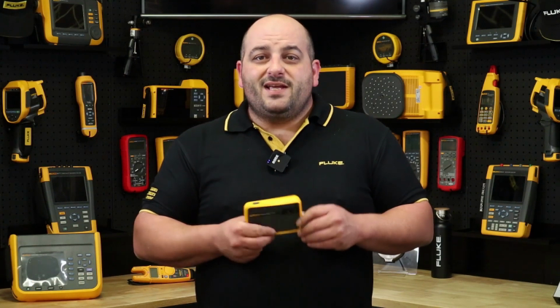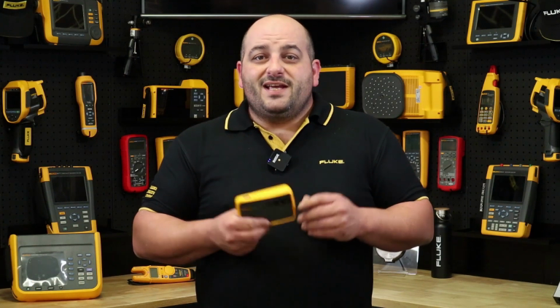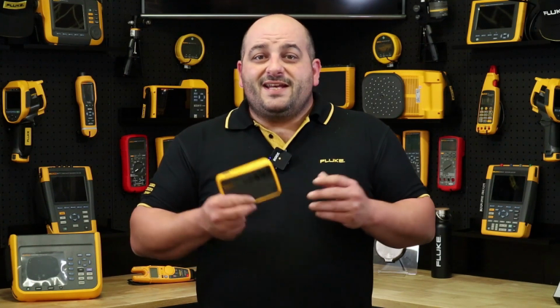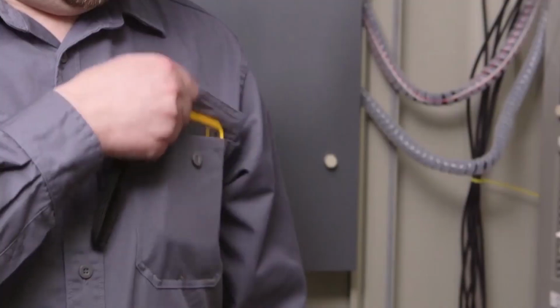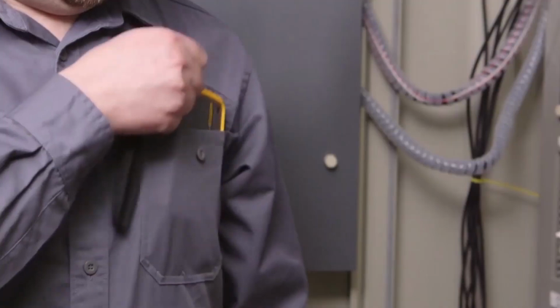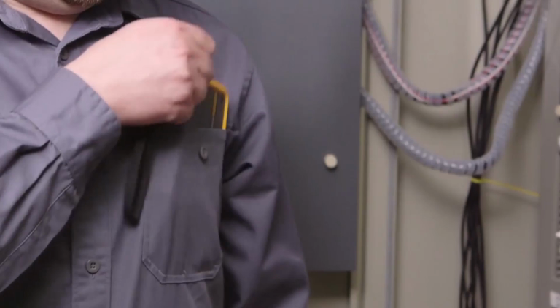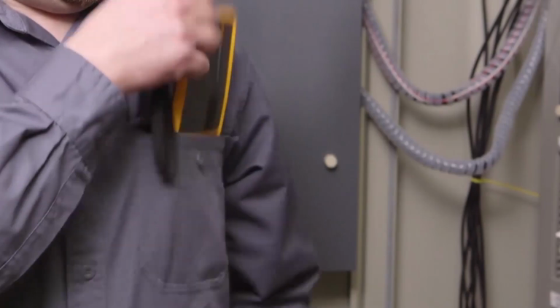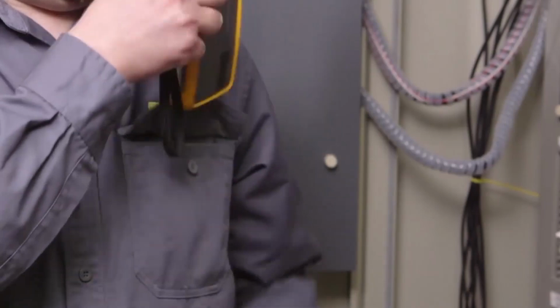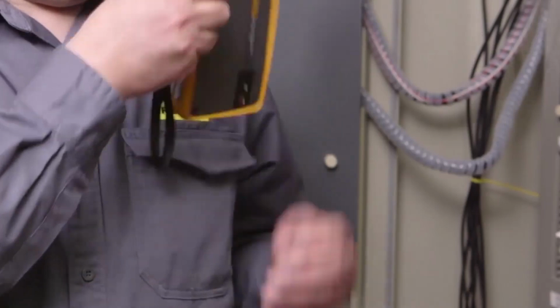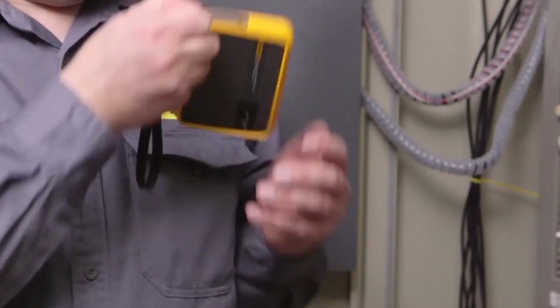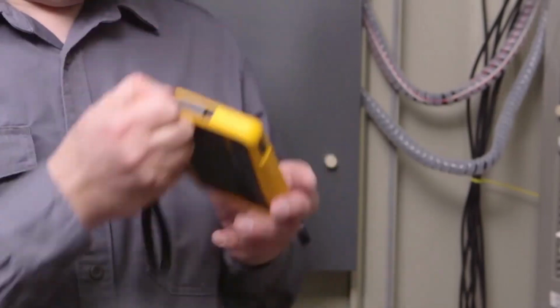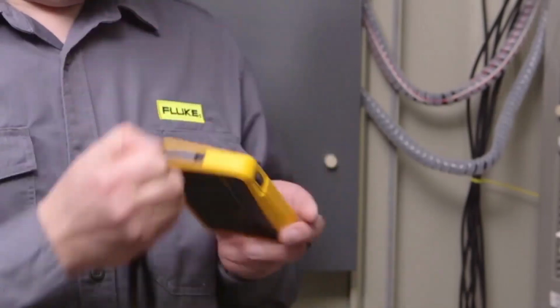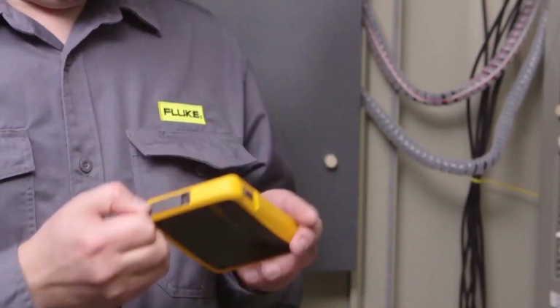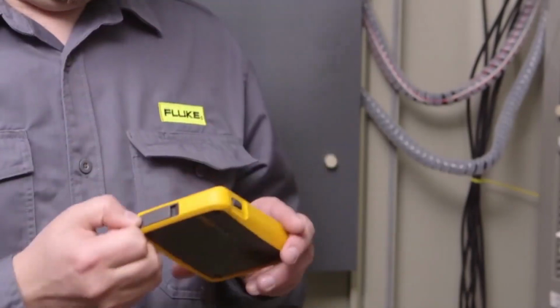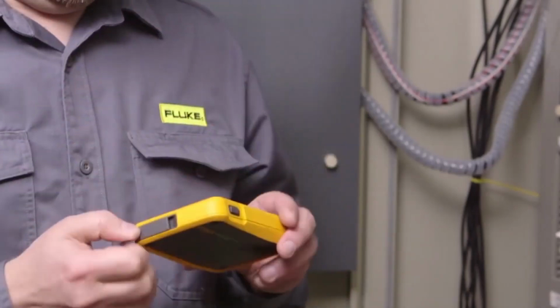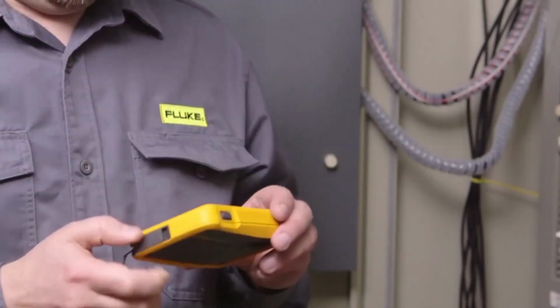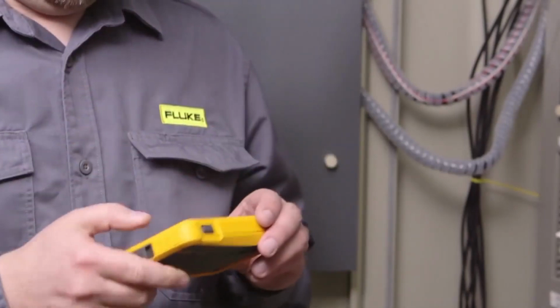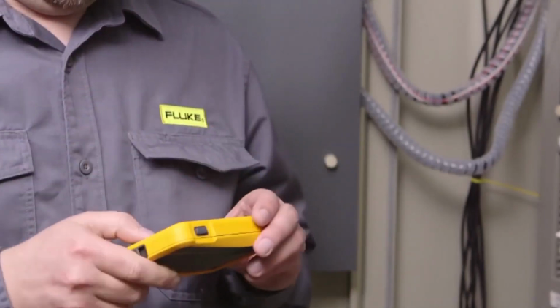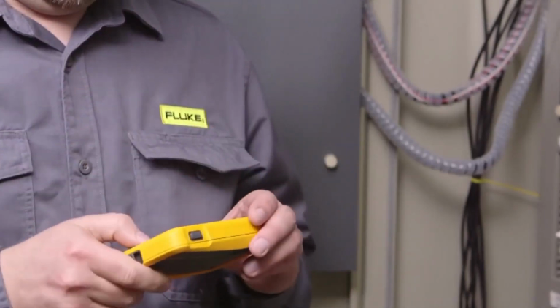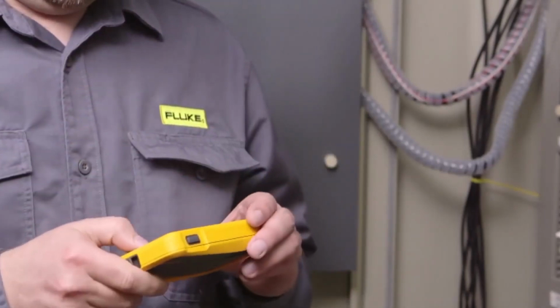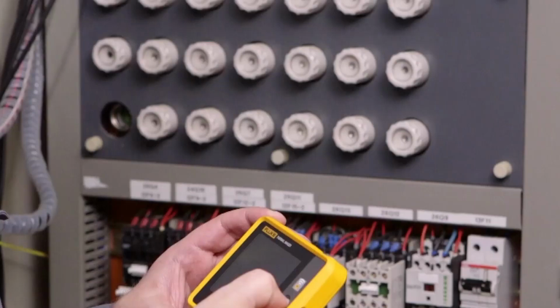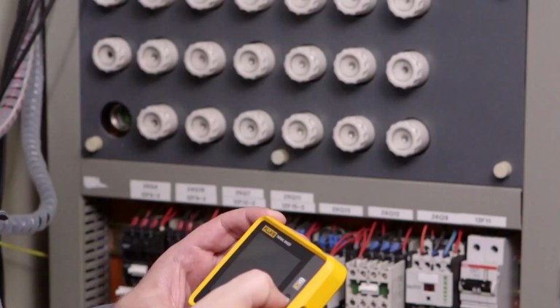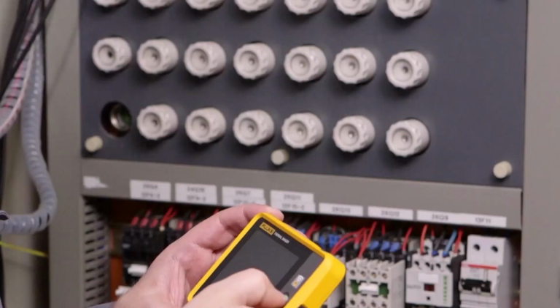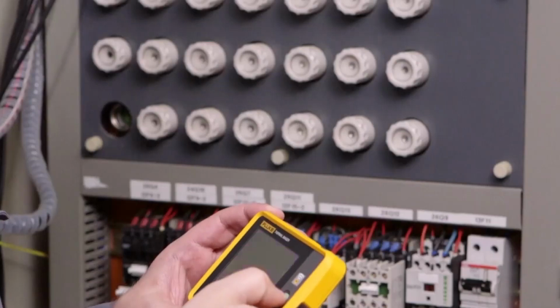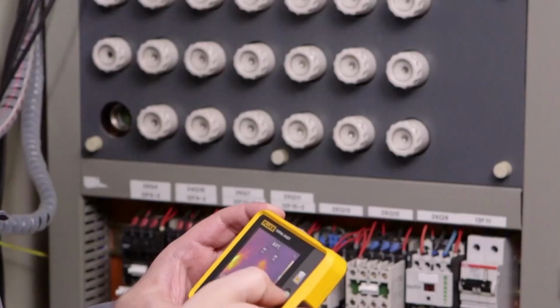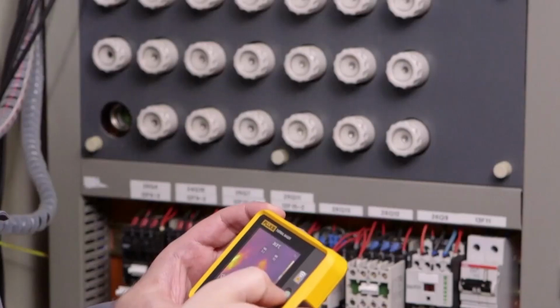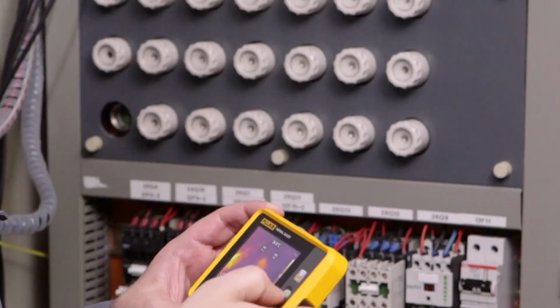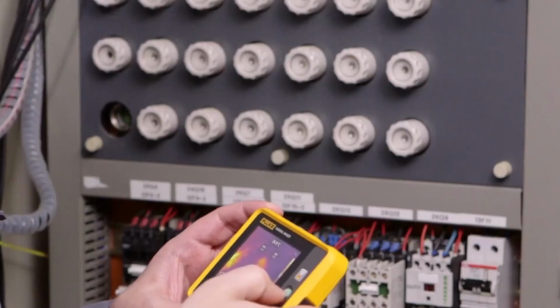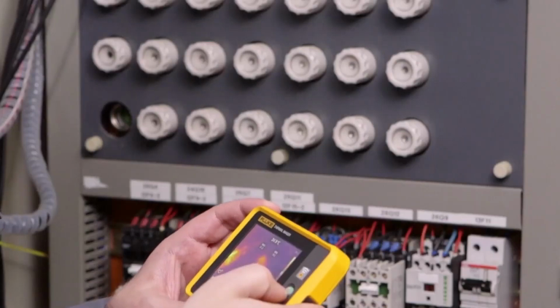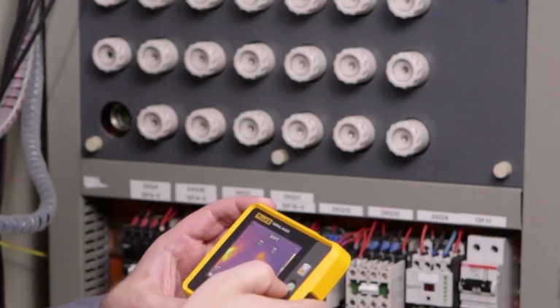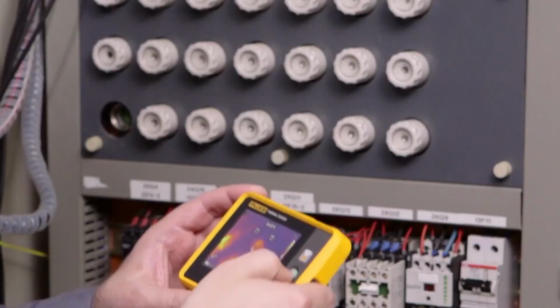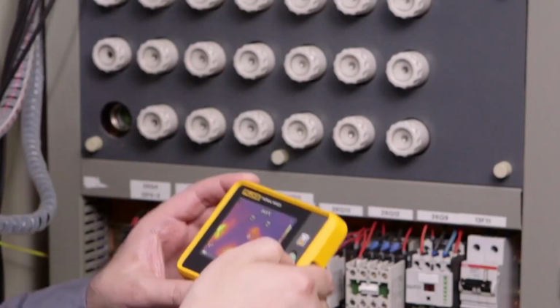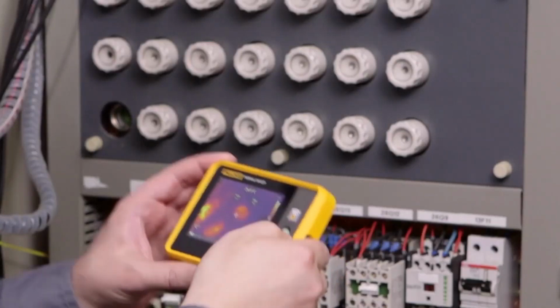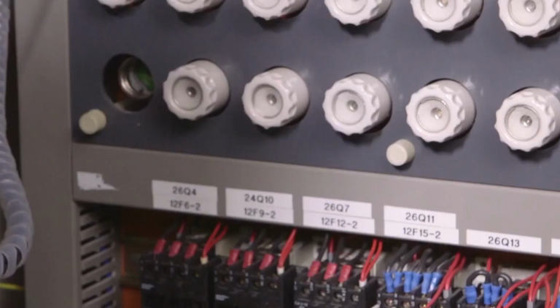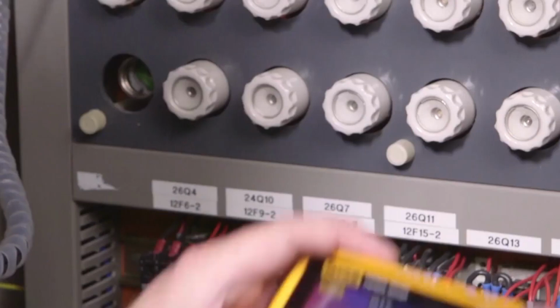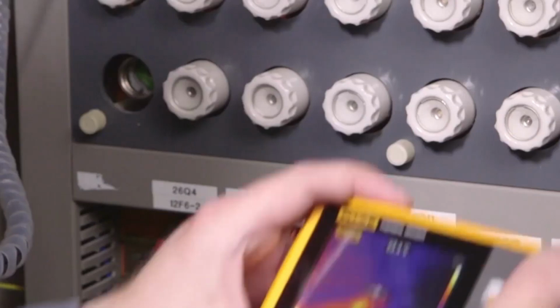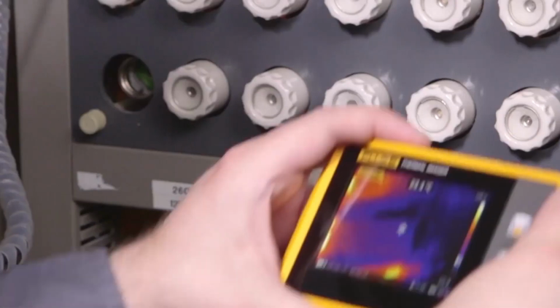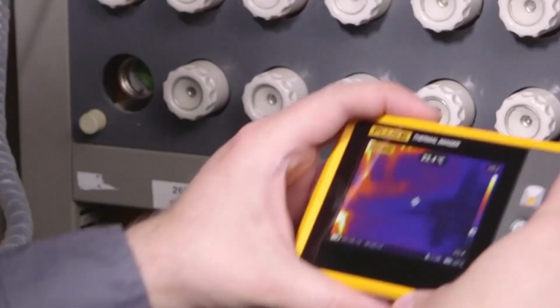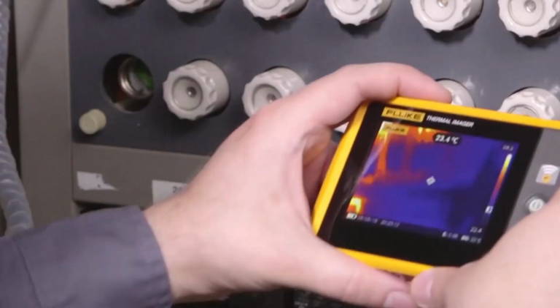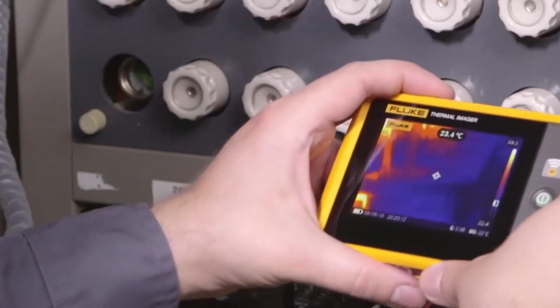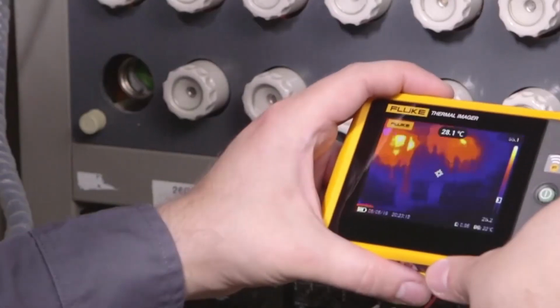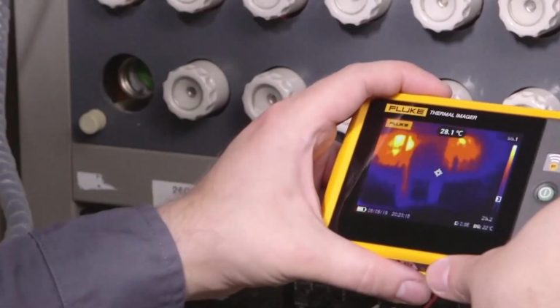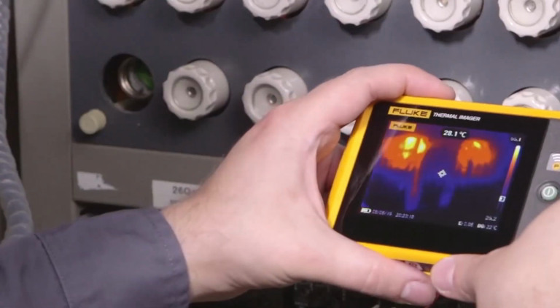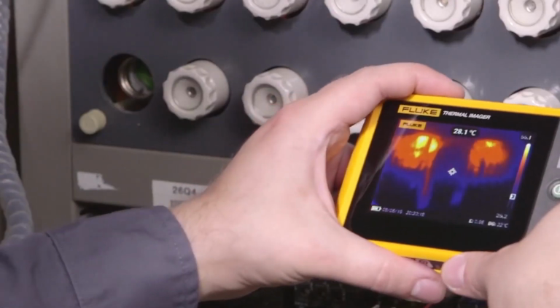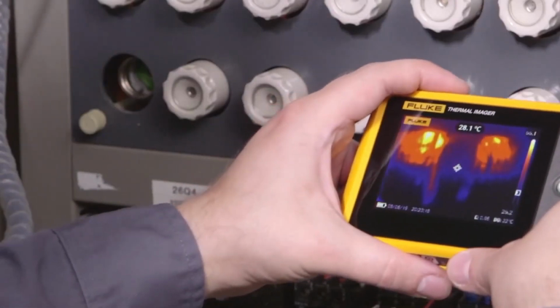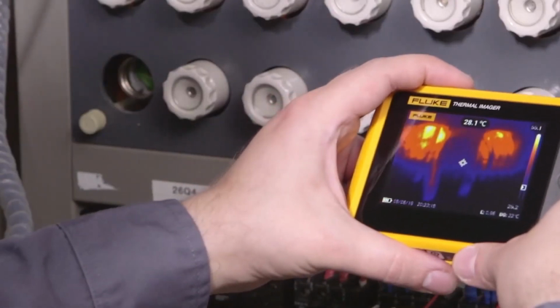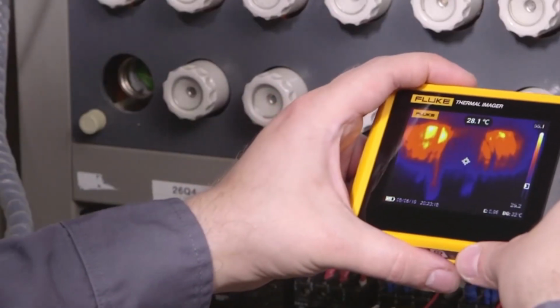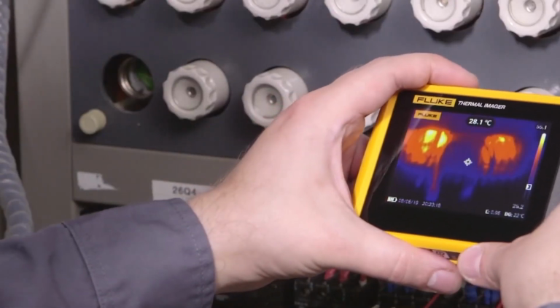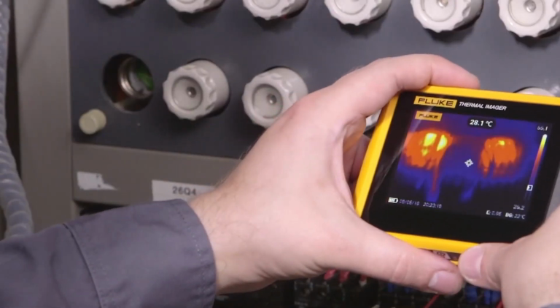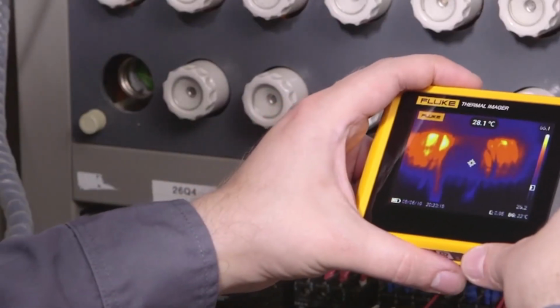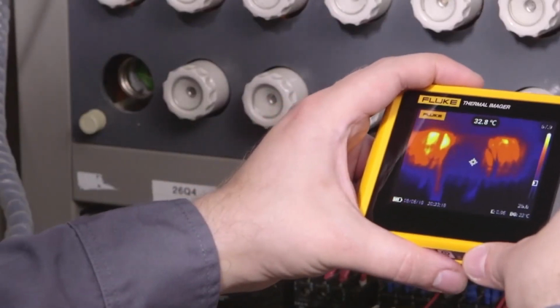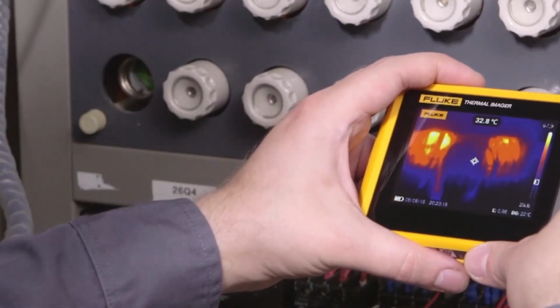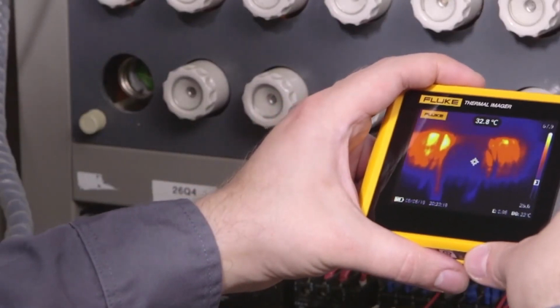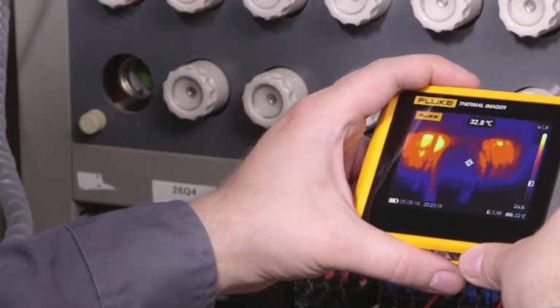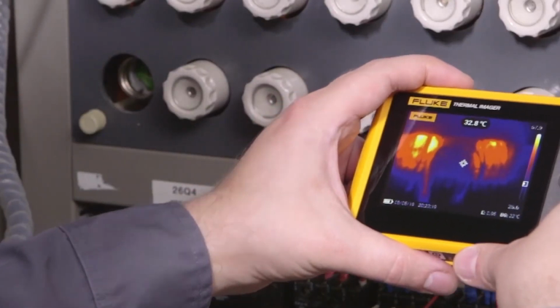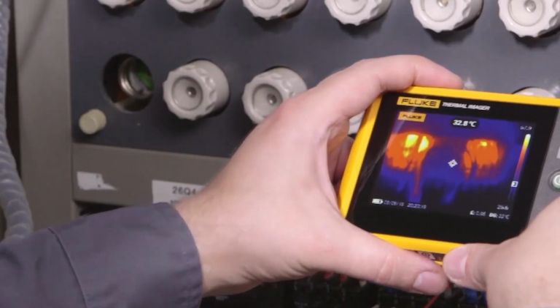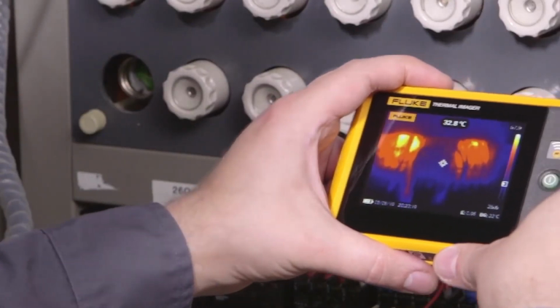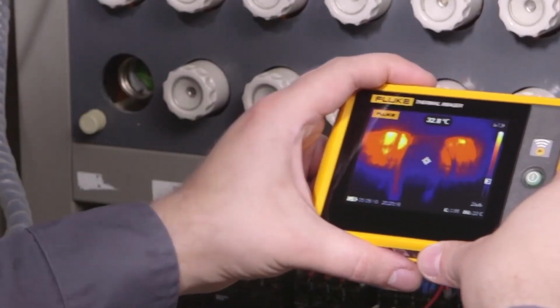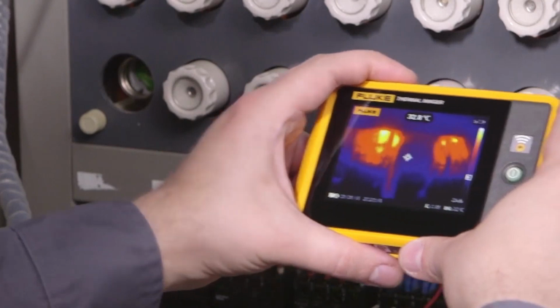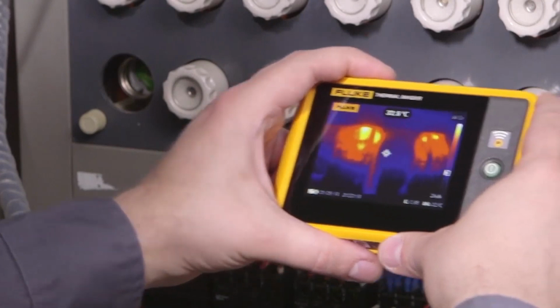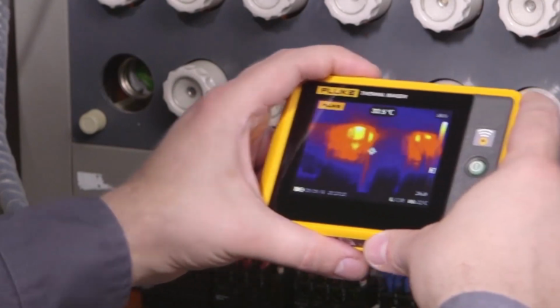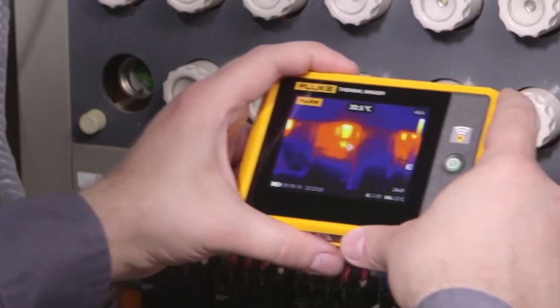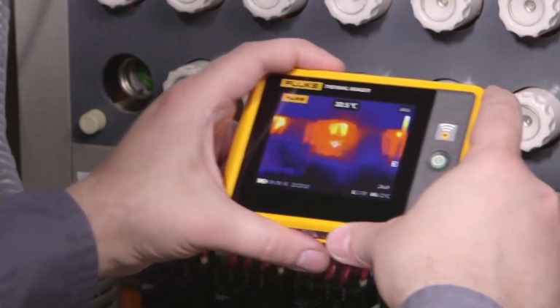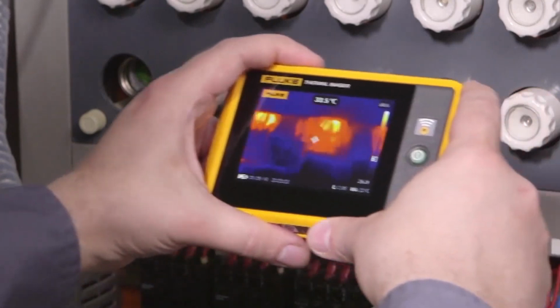Now everyone can afford to have a thermal imaging camera in their kit to help in the first line of defense in preventative maintenance.